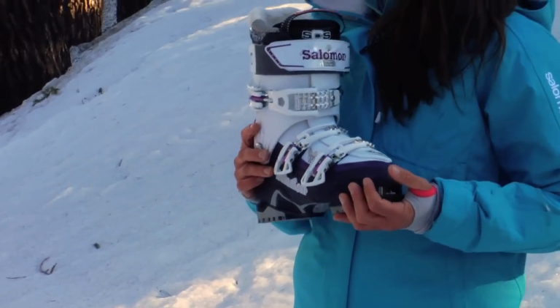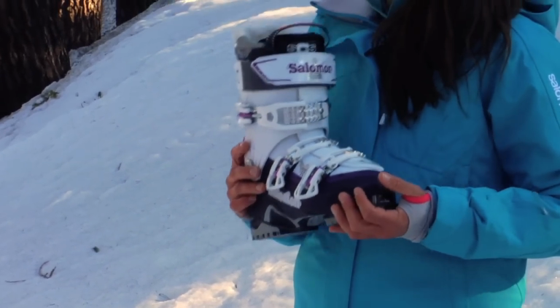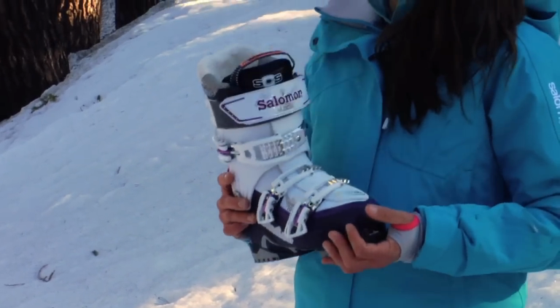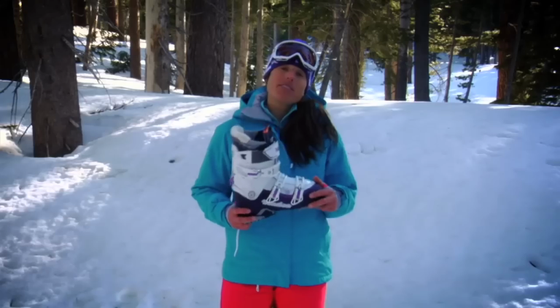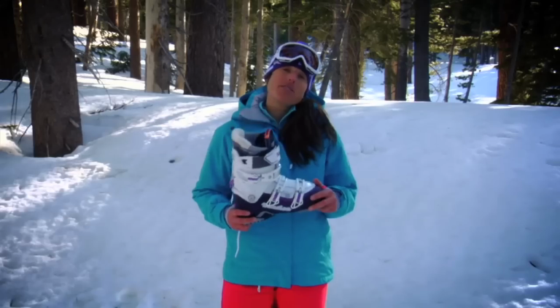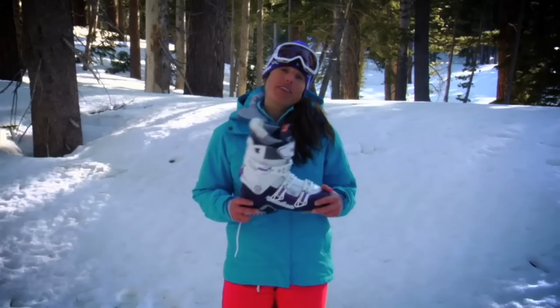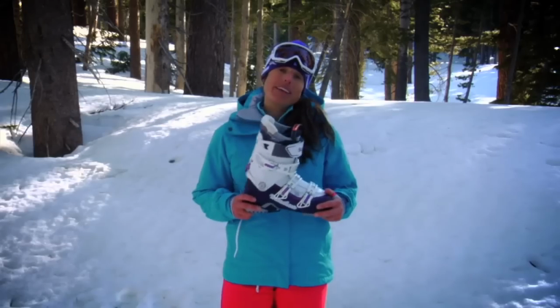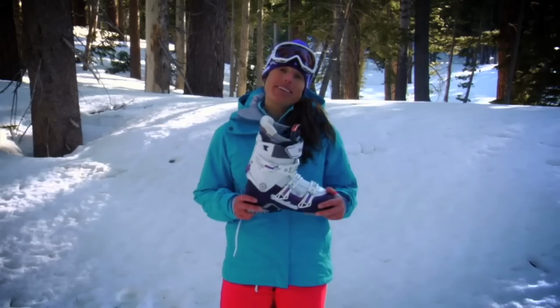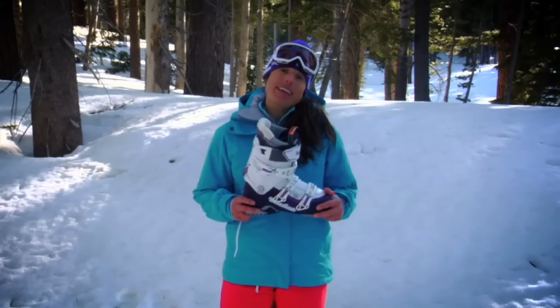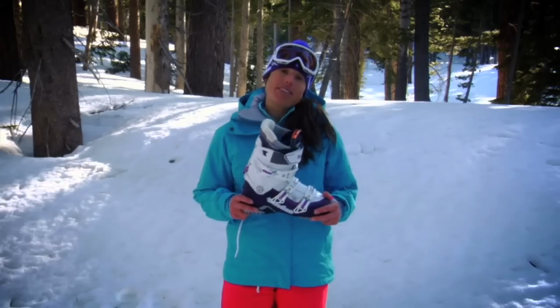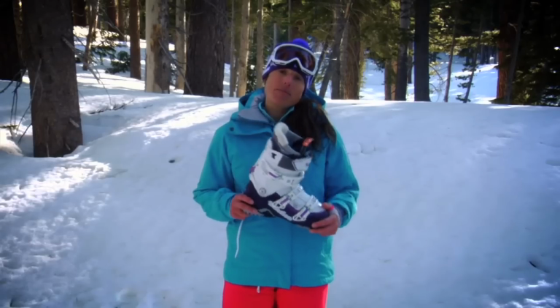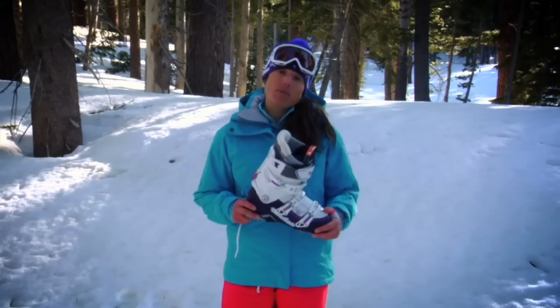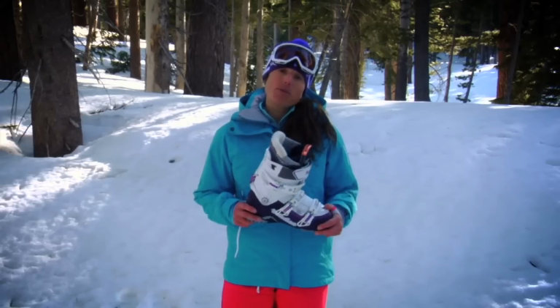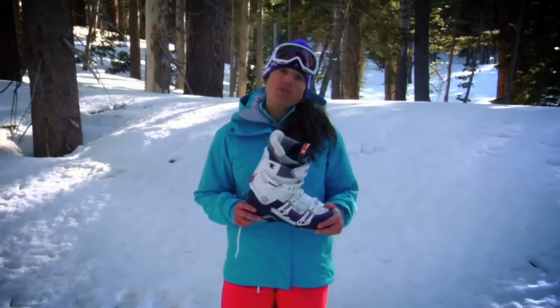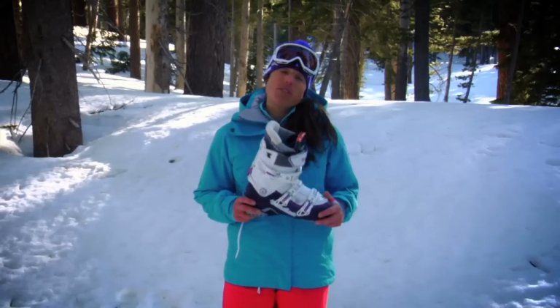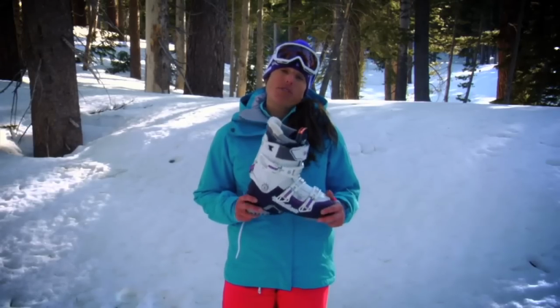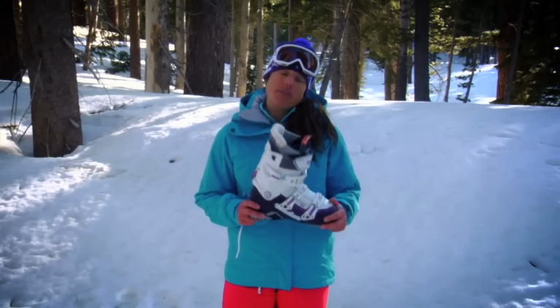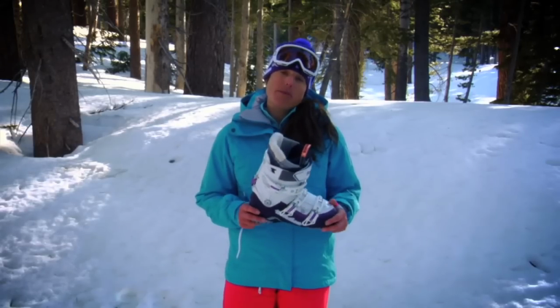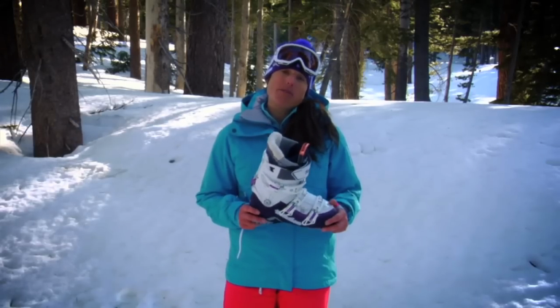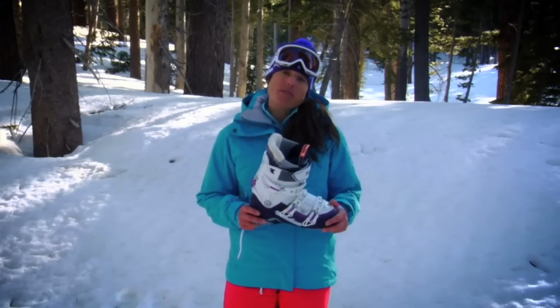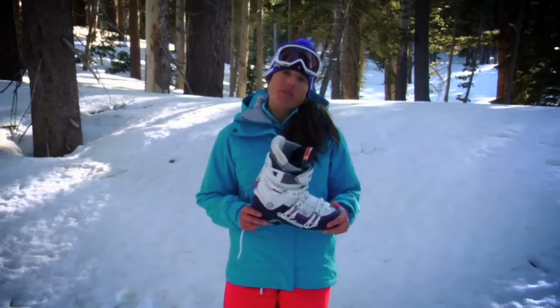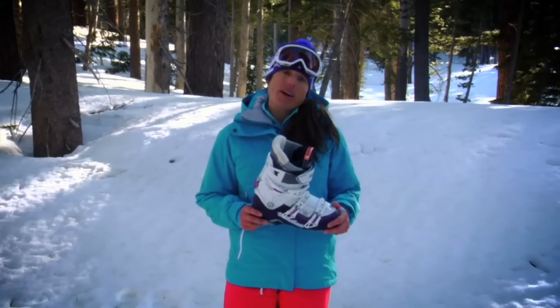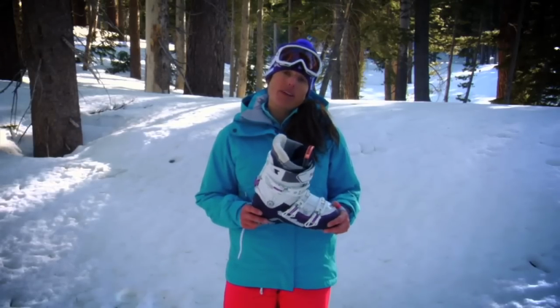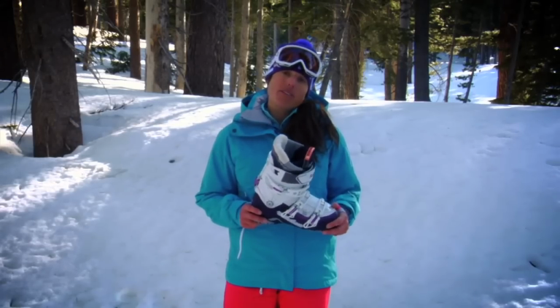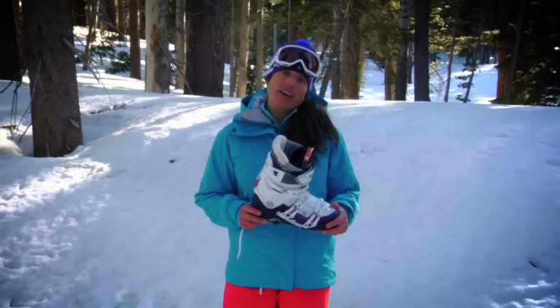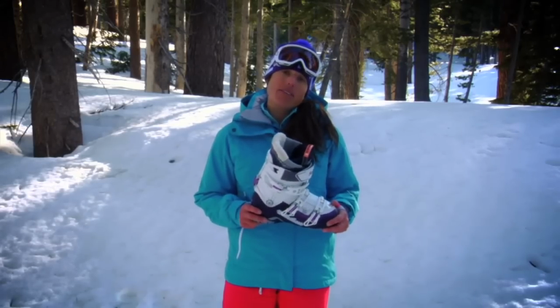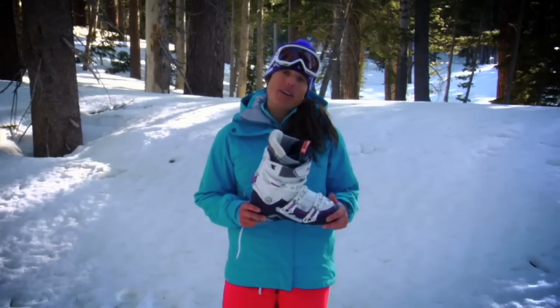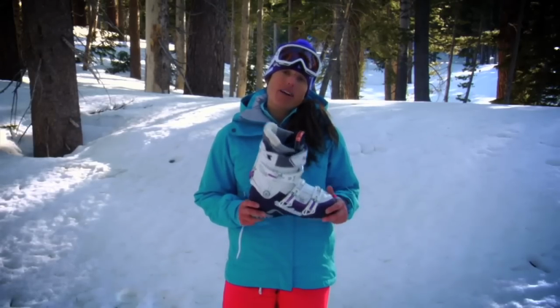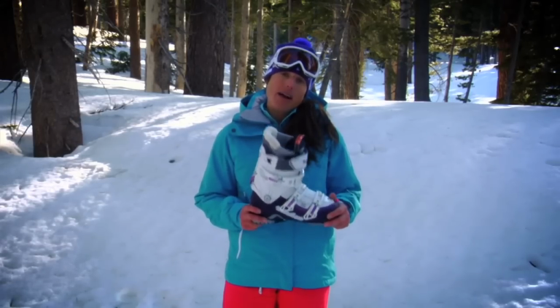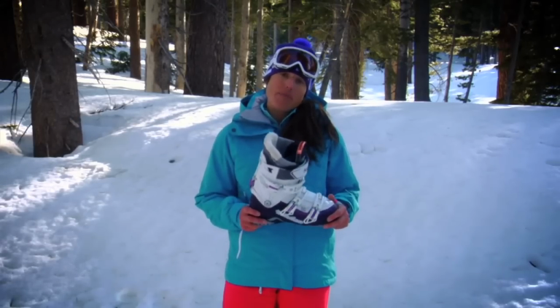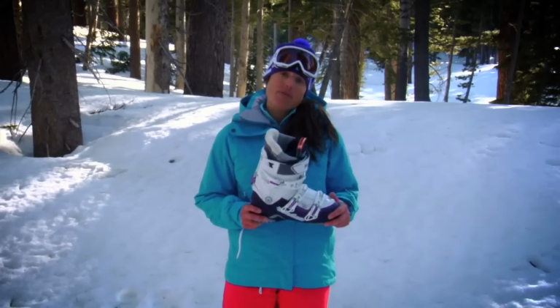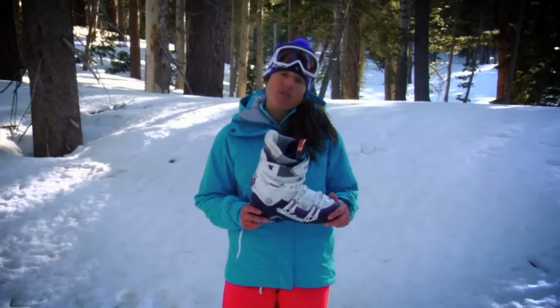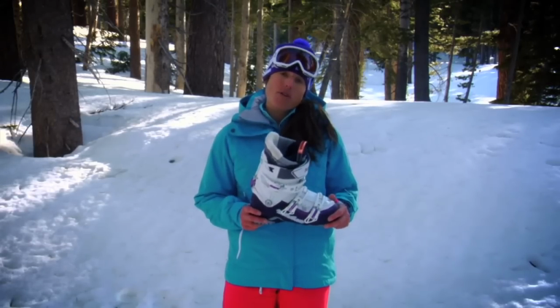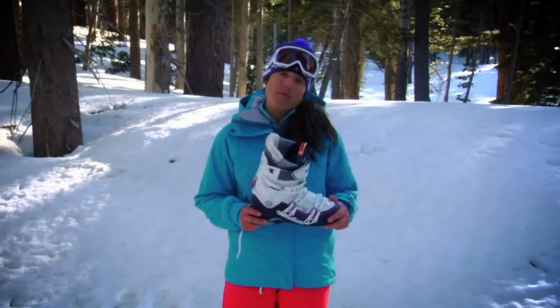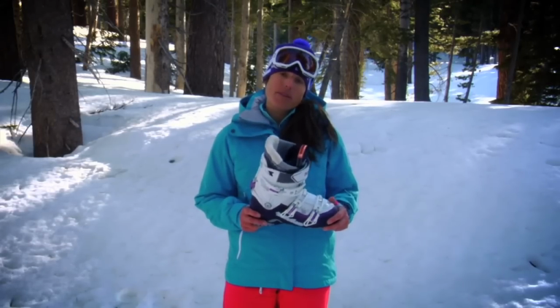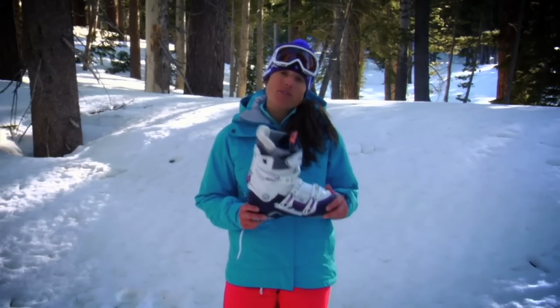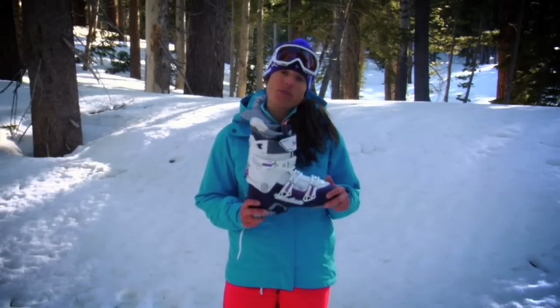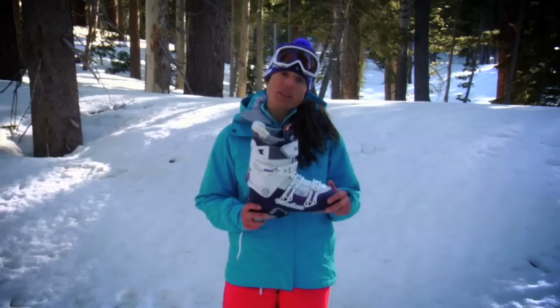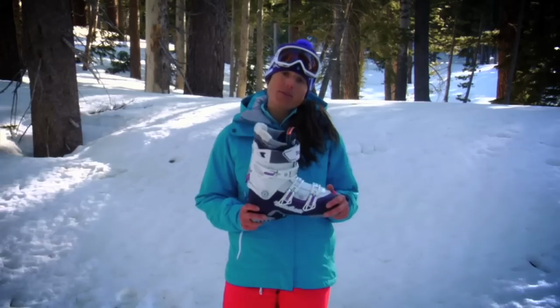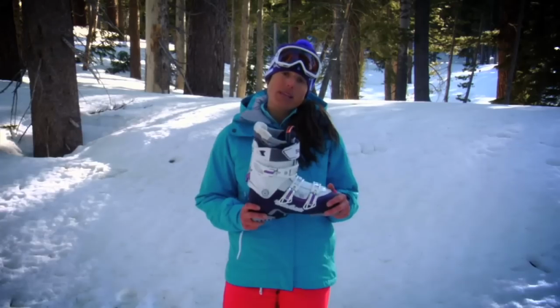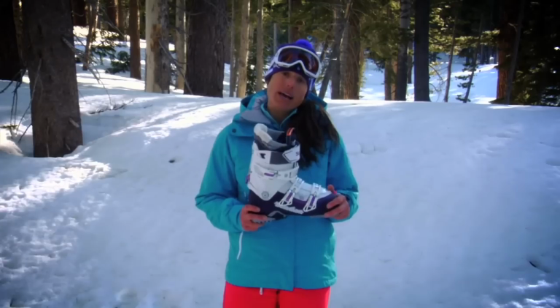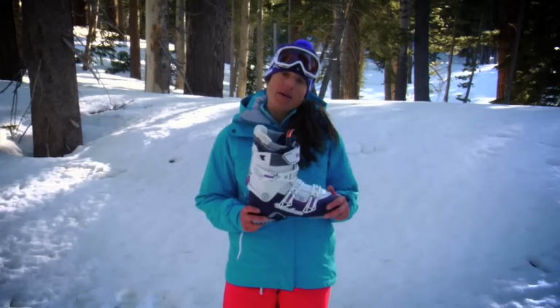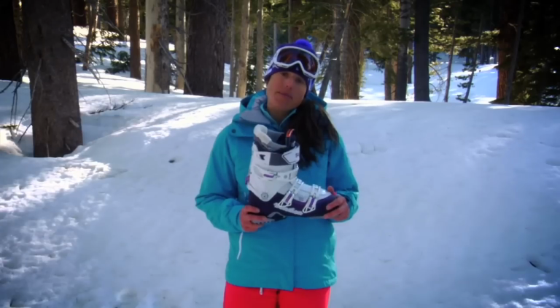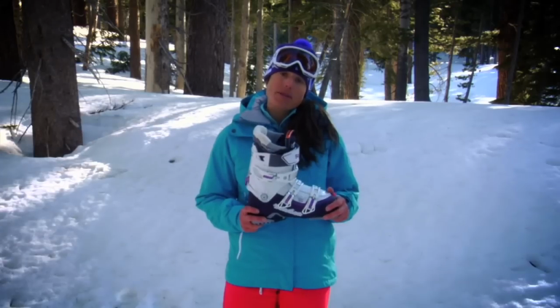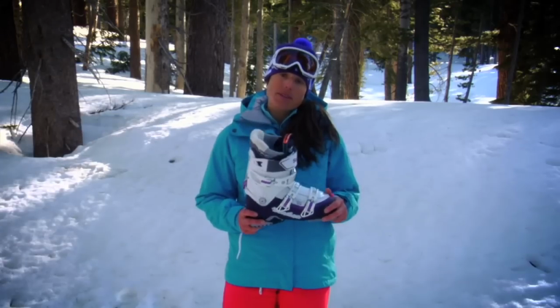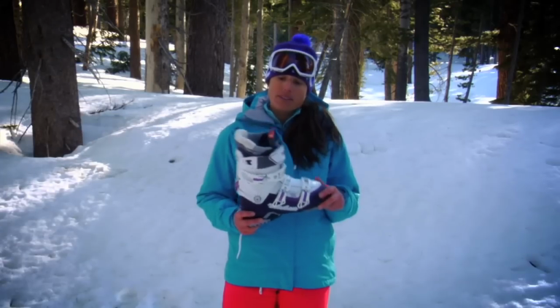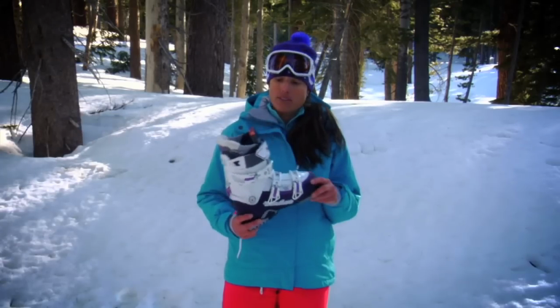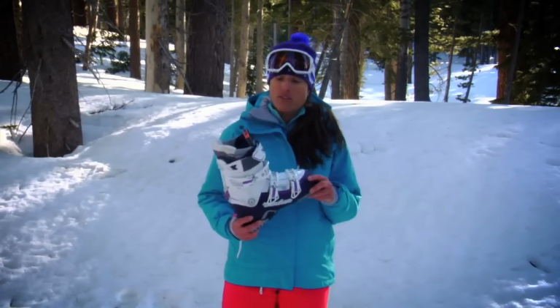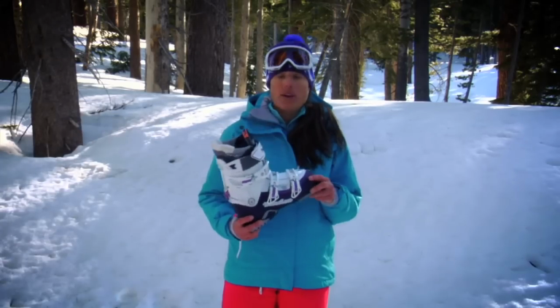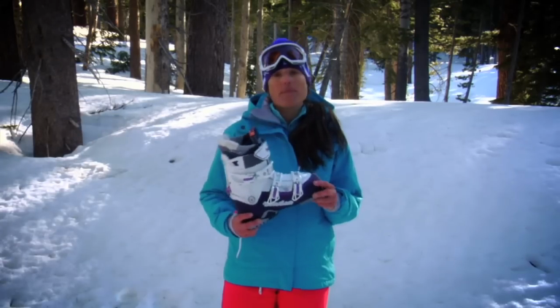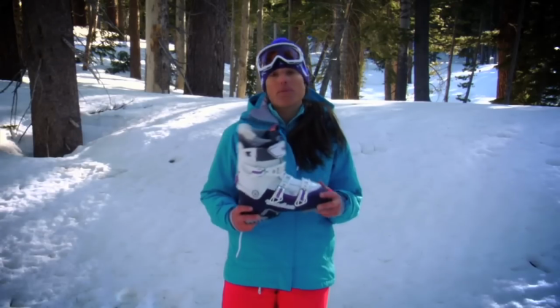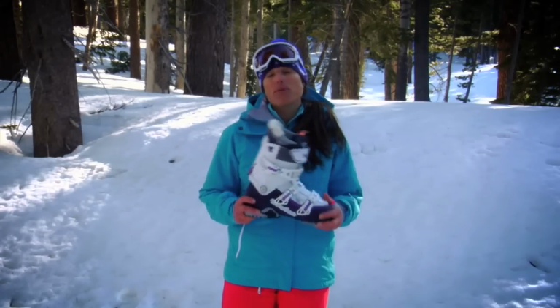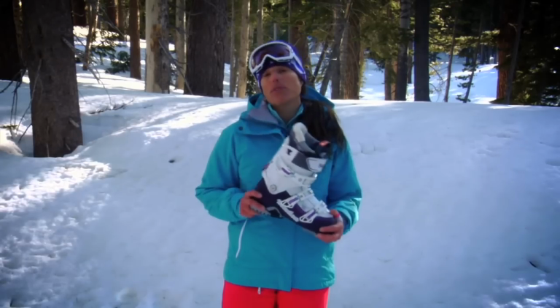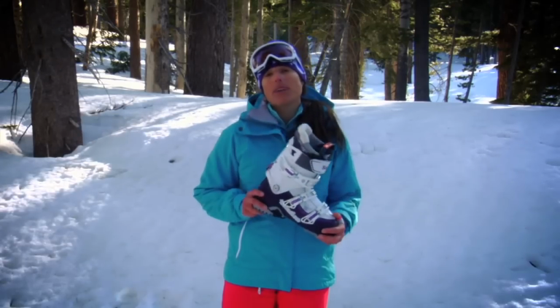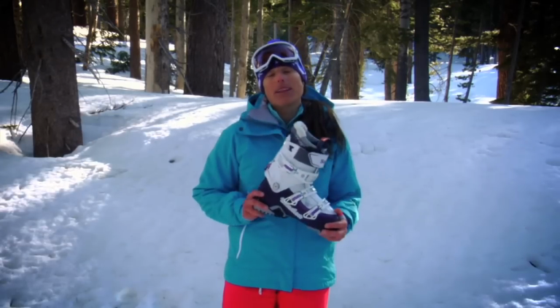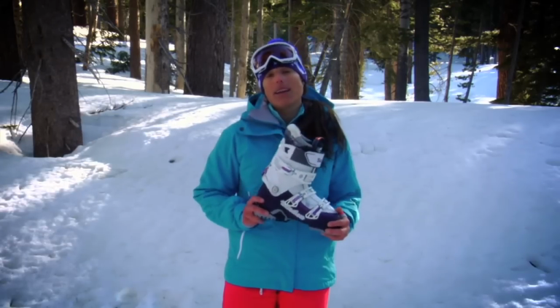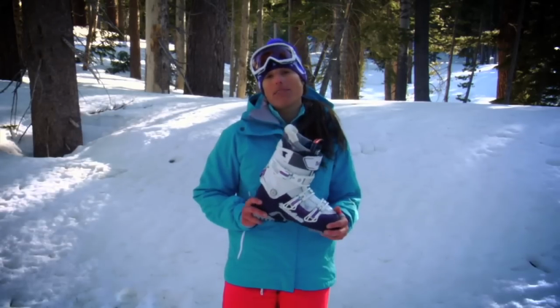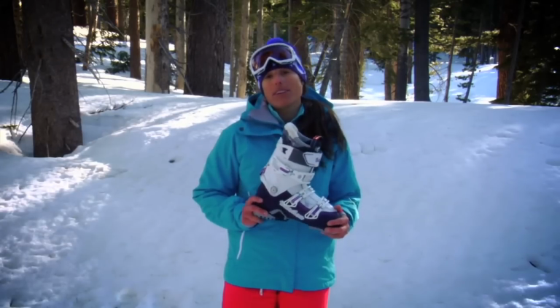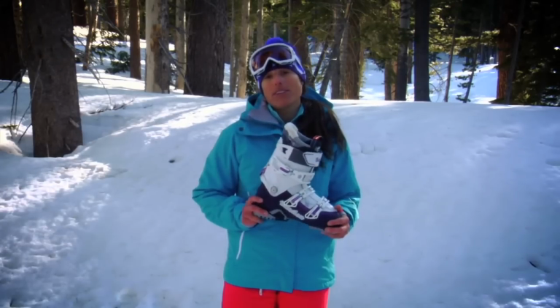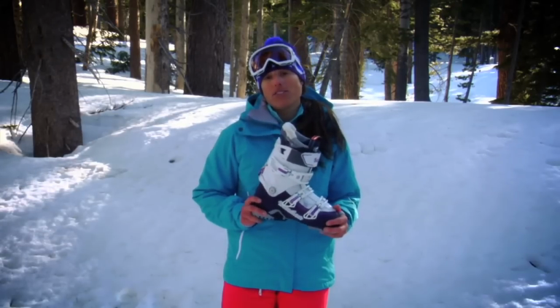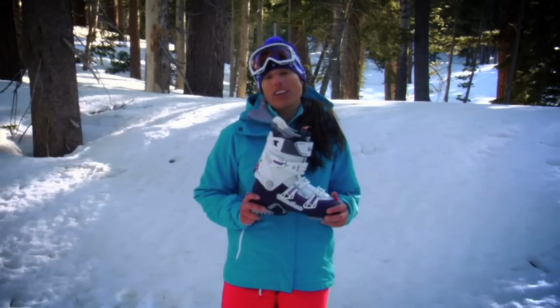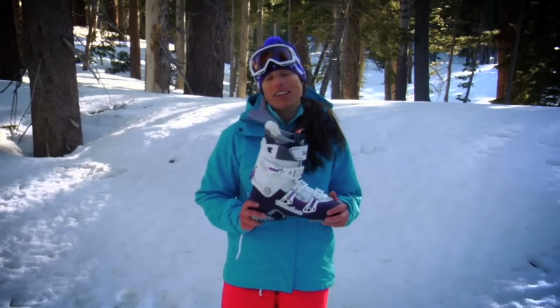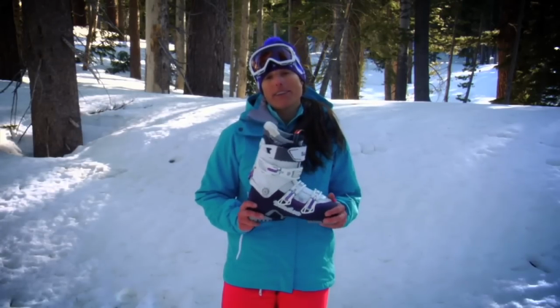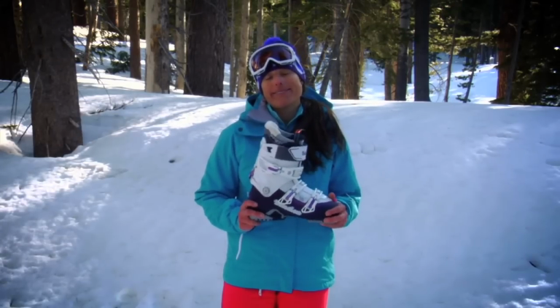This is a fantastic boot for female free riders out there — high performance, really reliable. It's a great boot and I love it. Check it out.